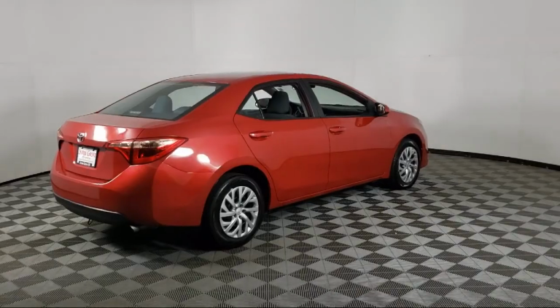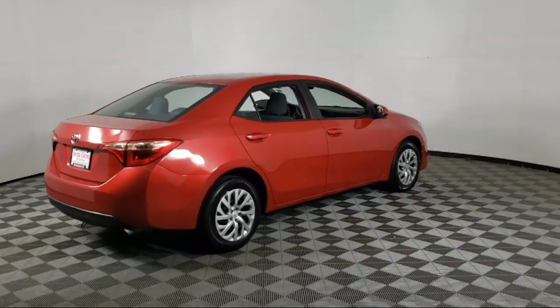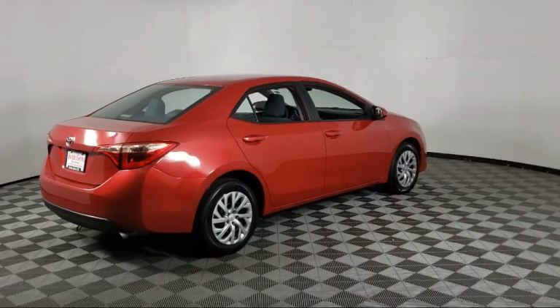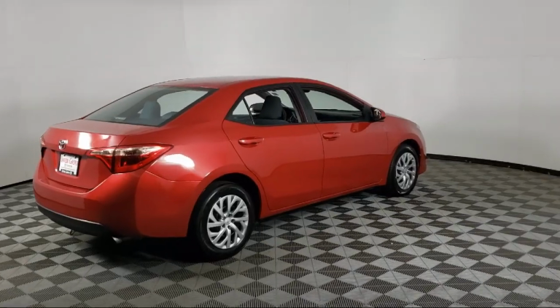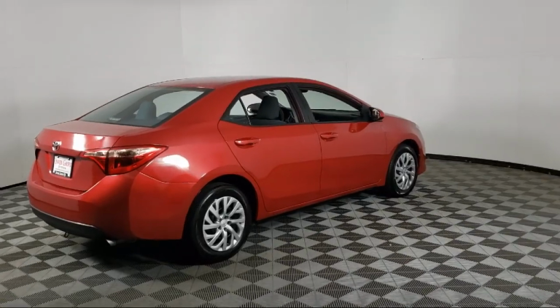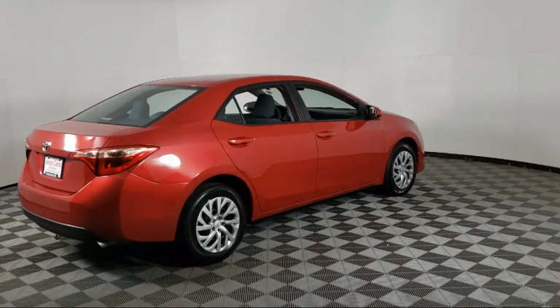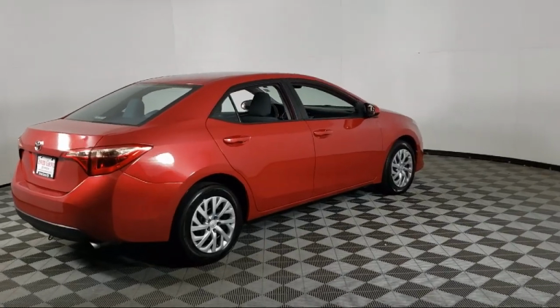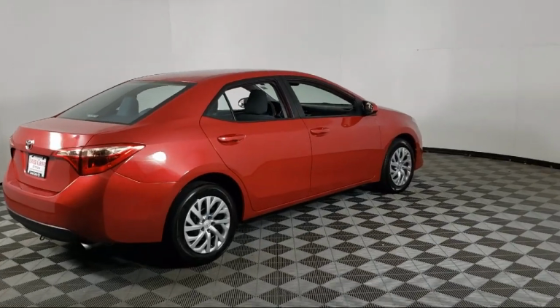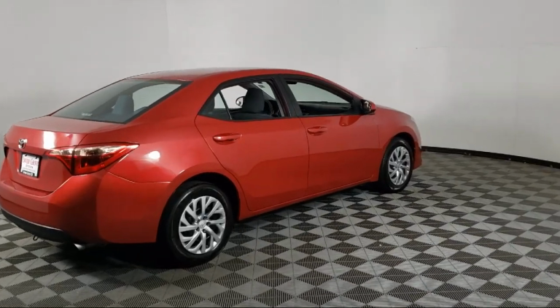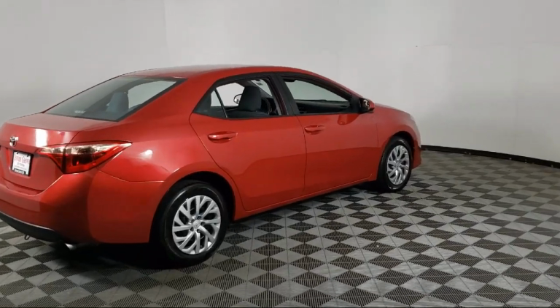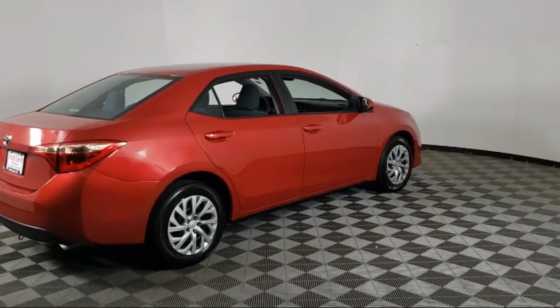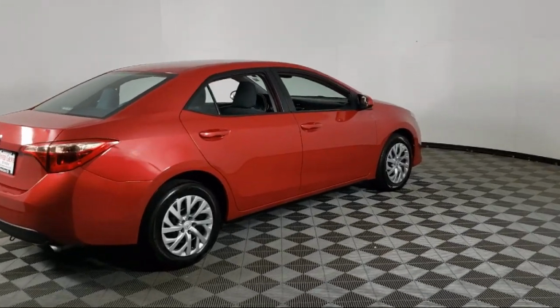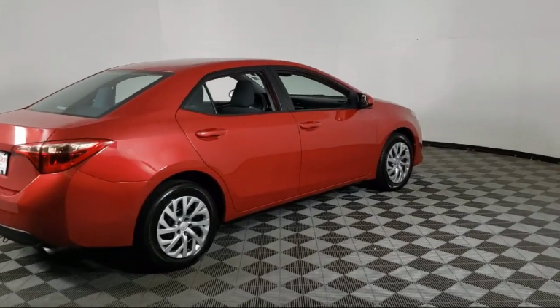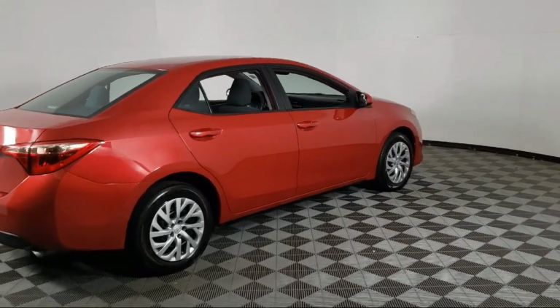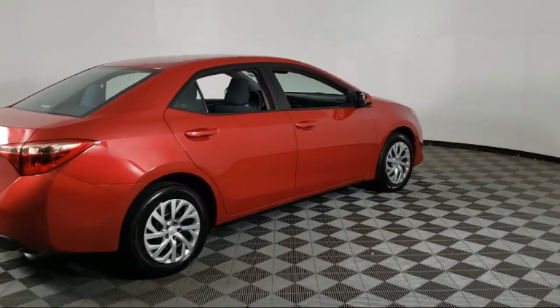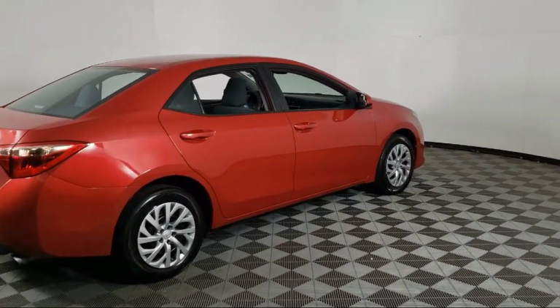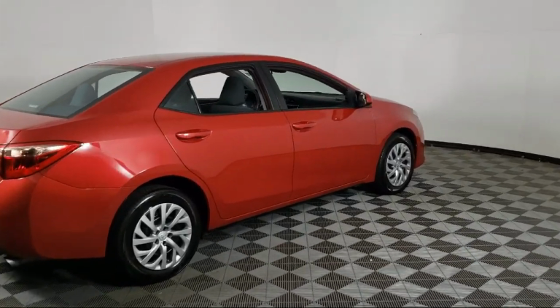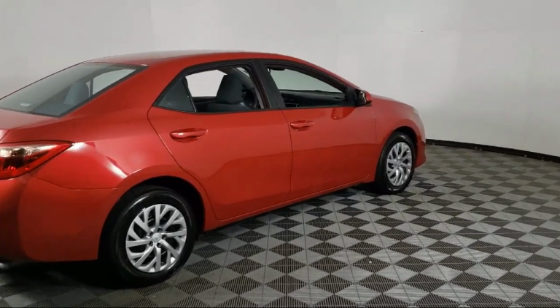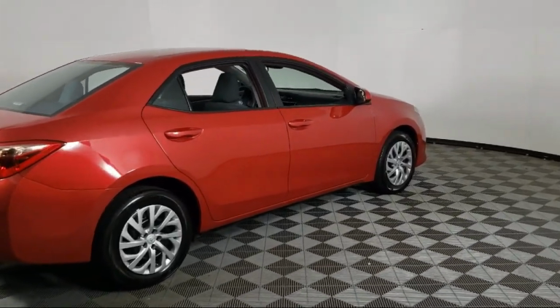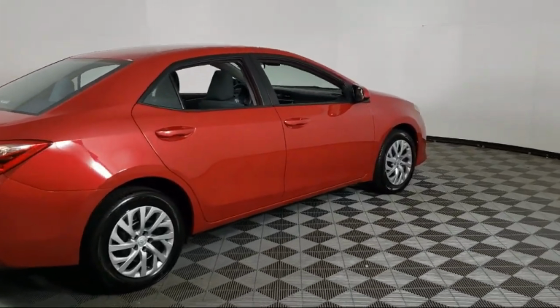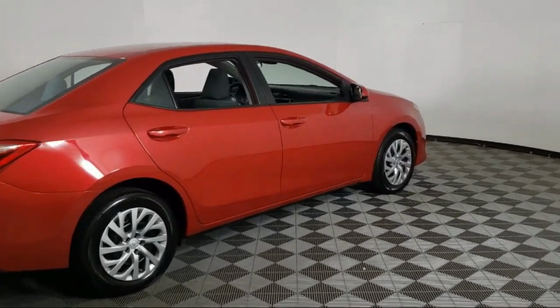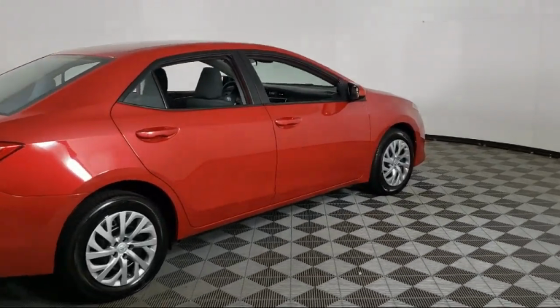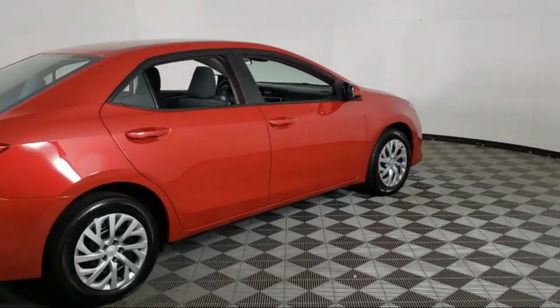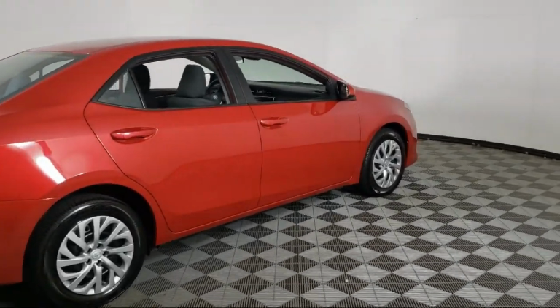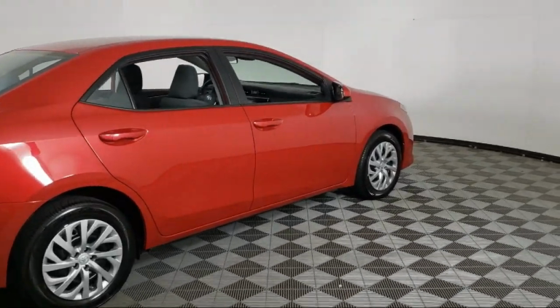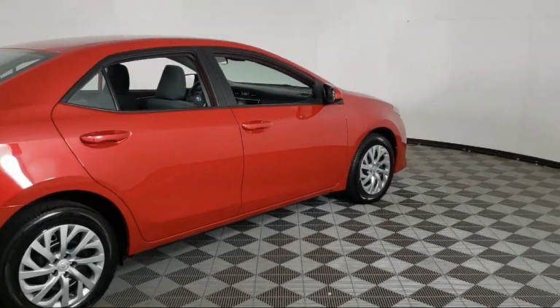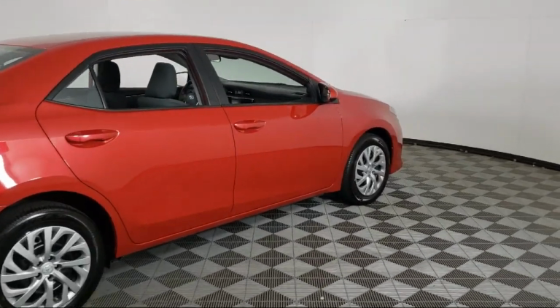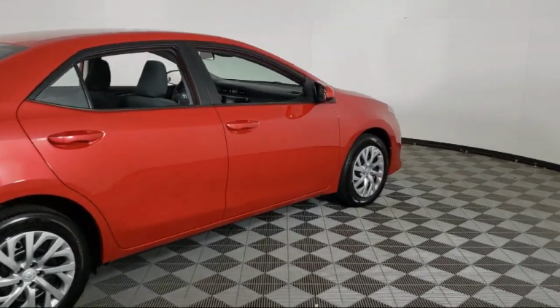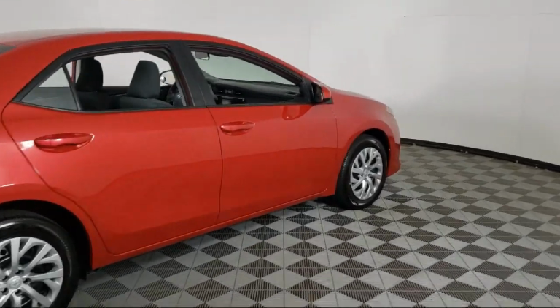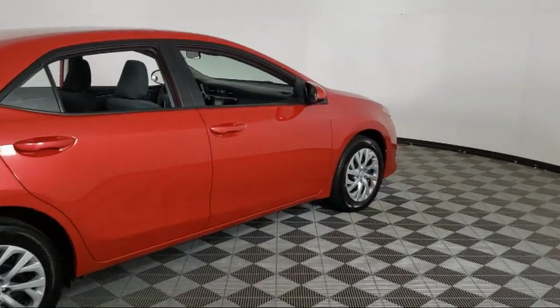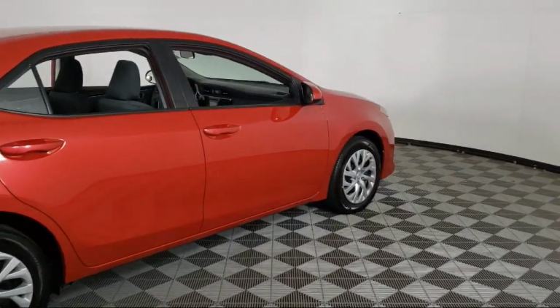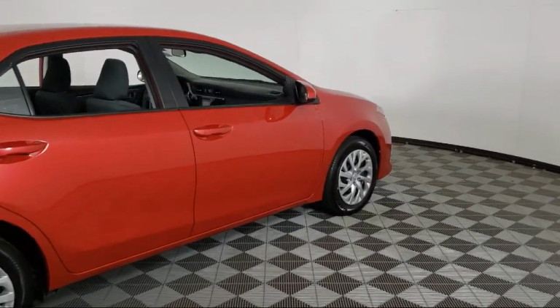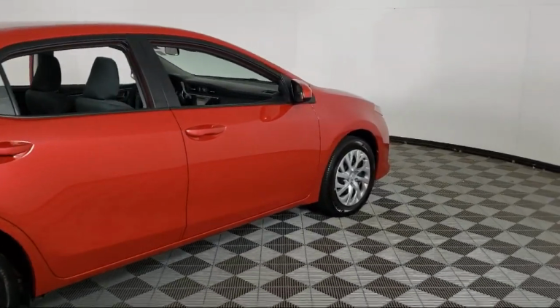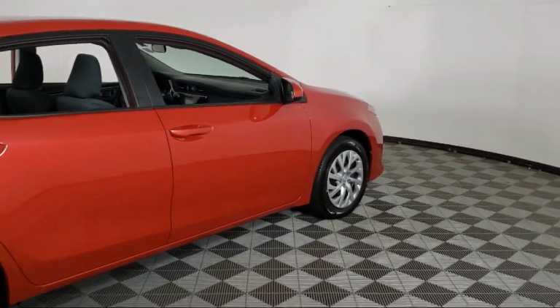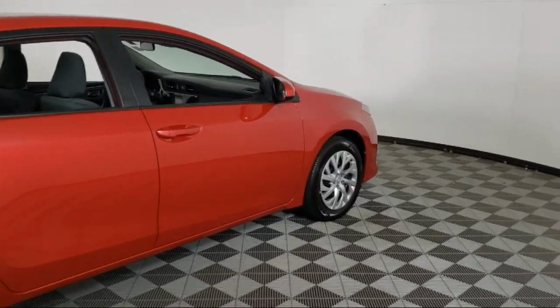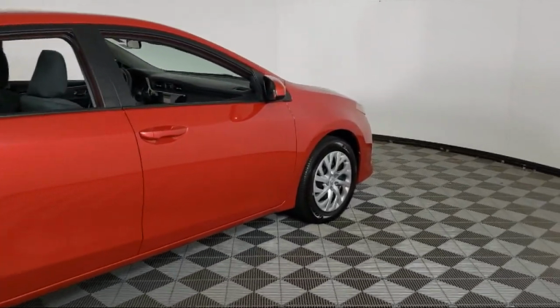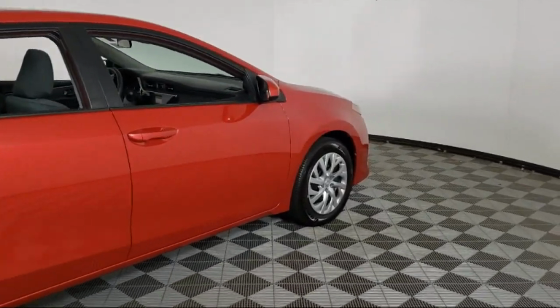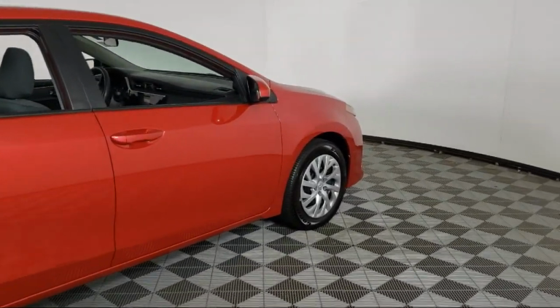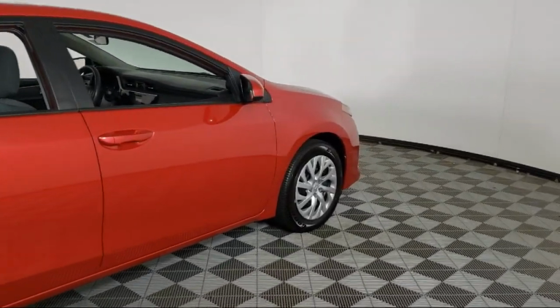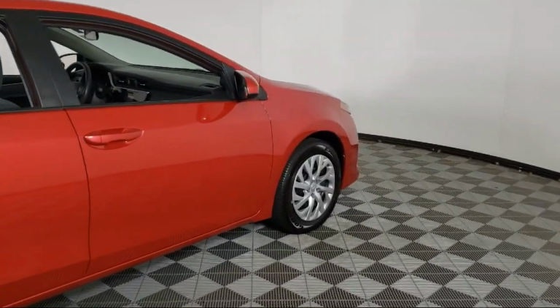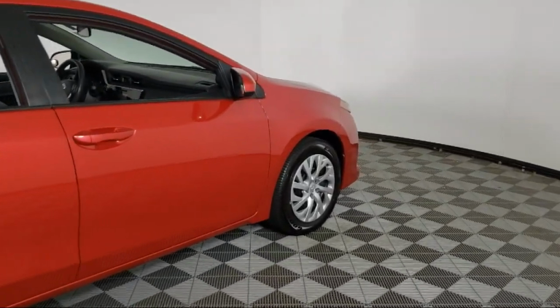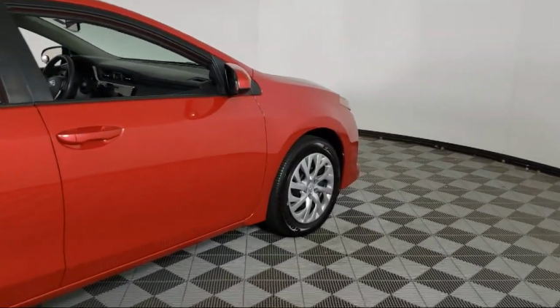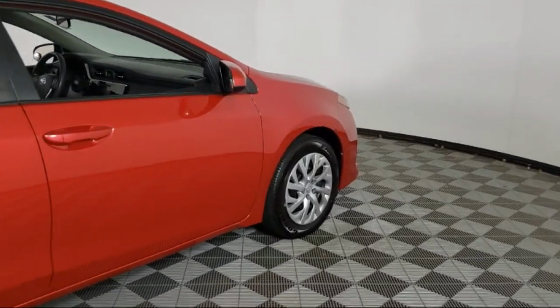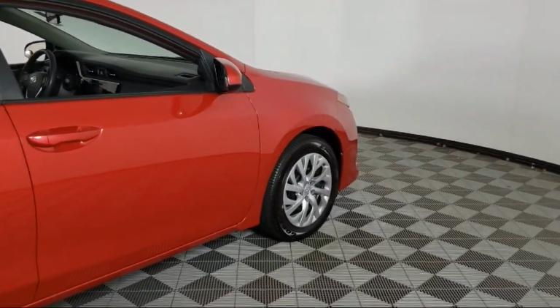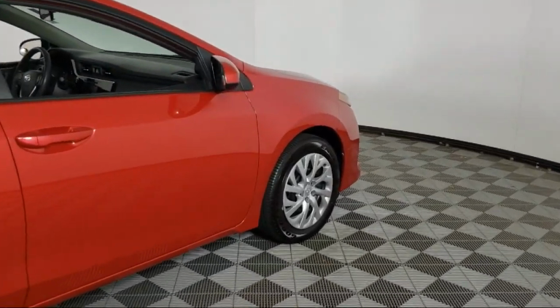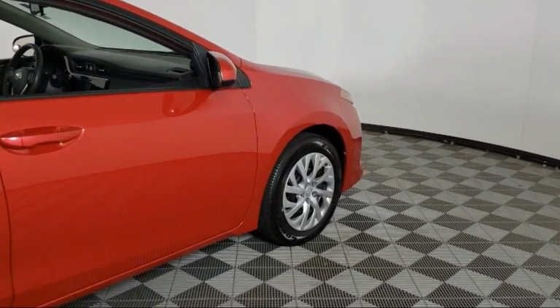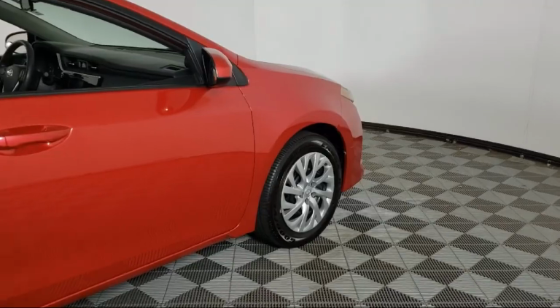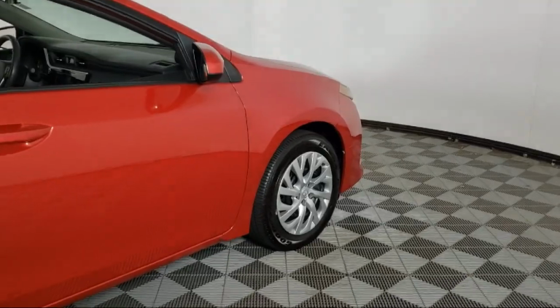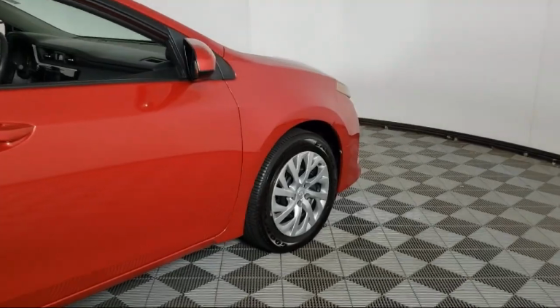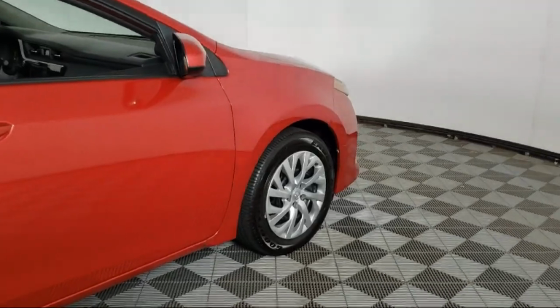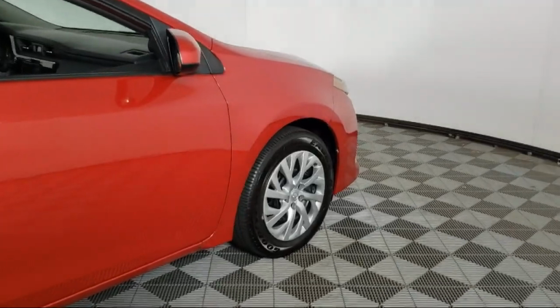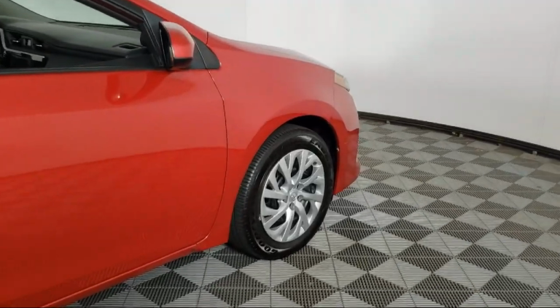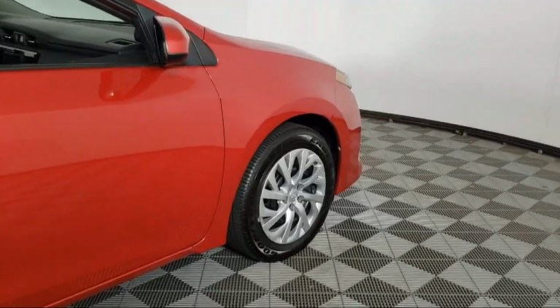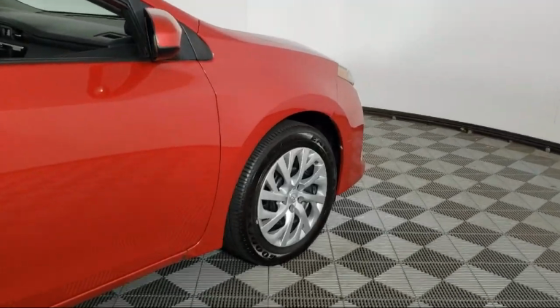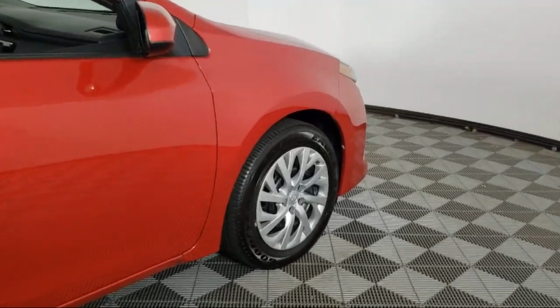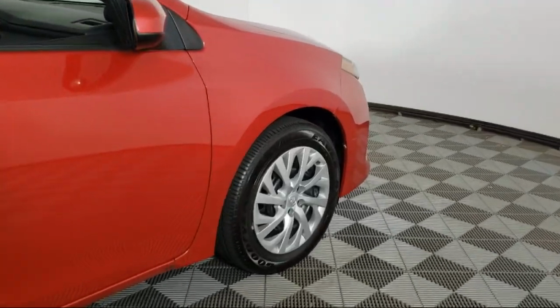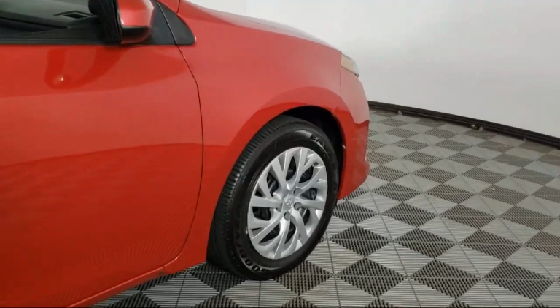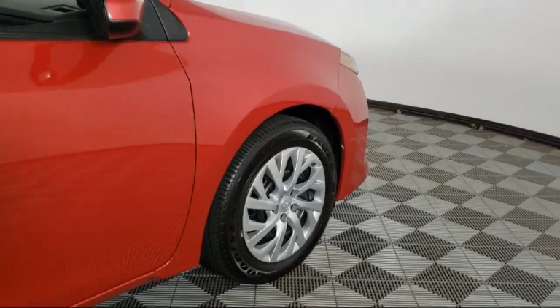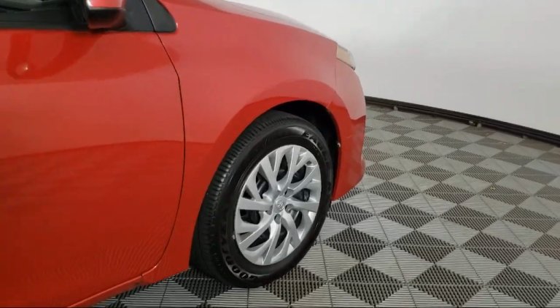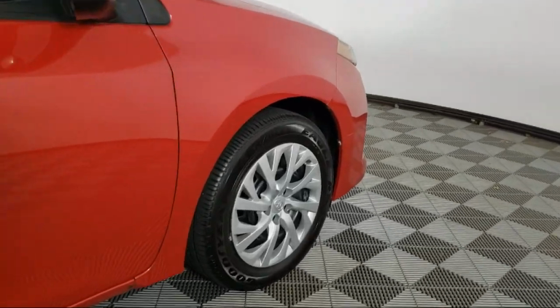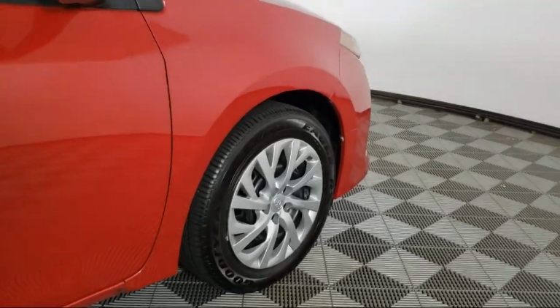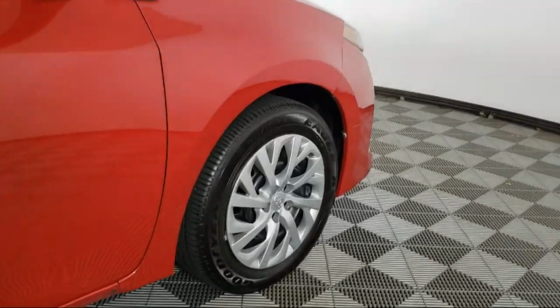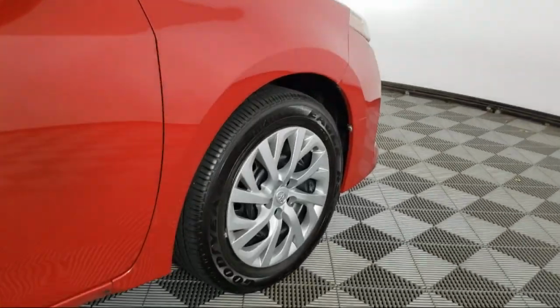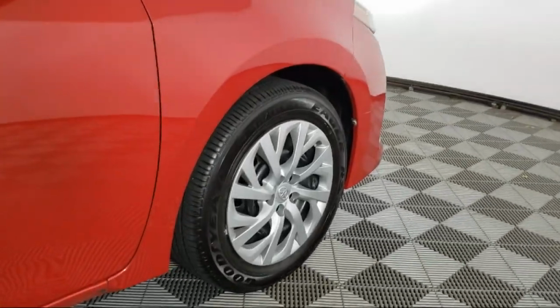The vehicle also features heated side mirrors, daytime running lights, tilt steering wheel, and has less than 40,000 miles on the odometer.